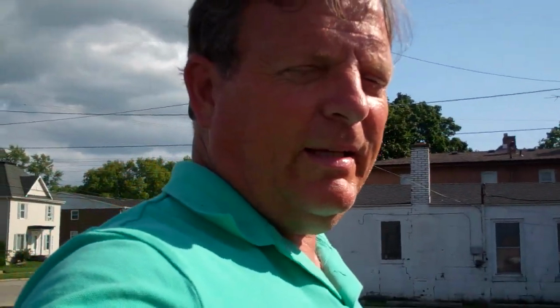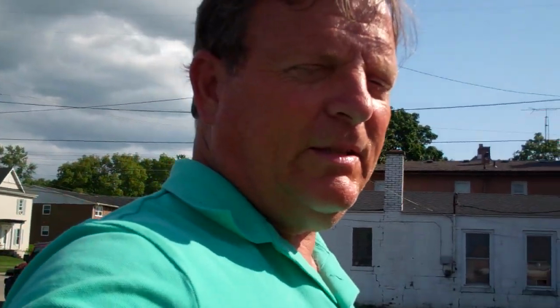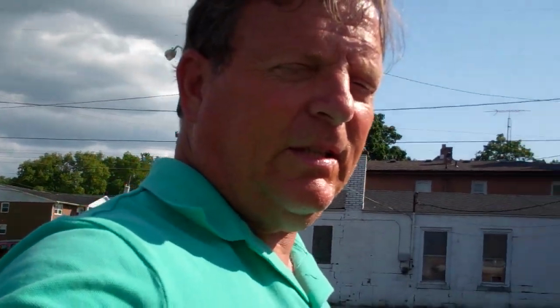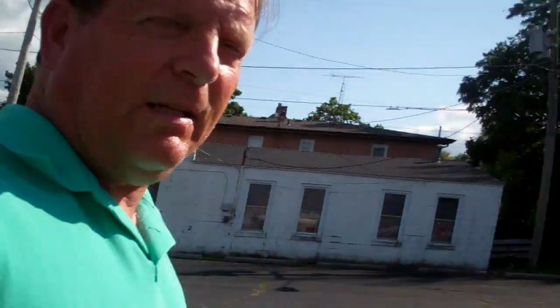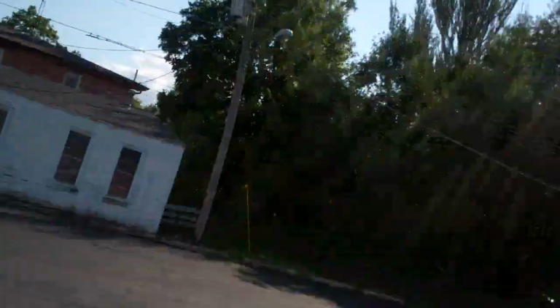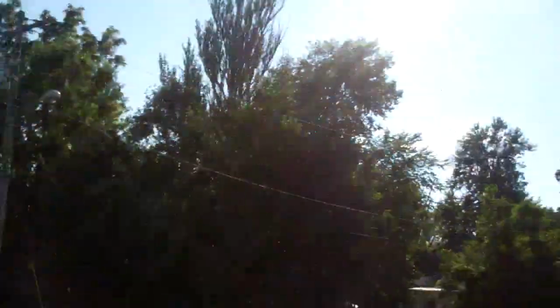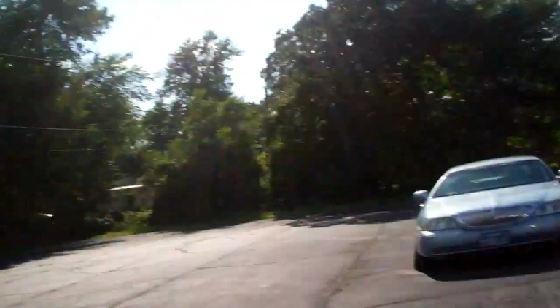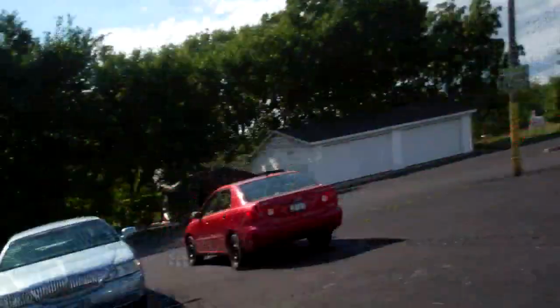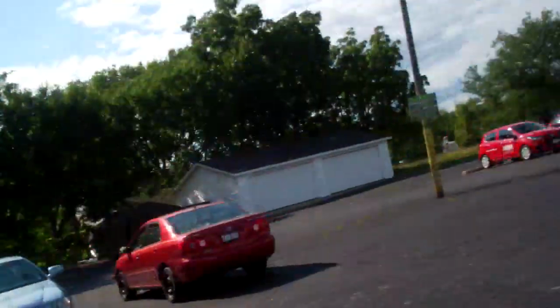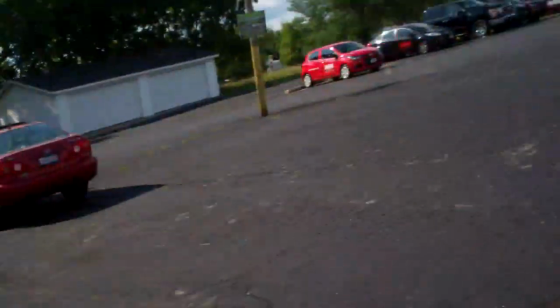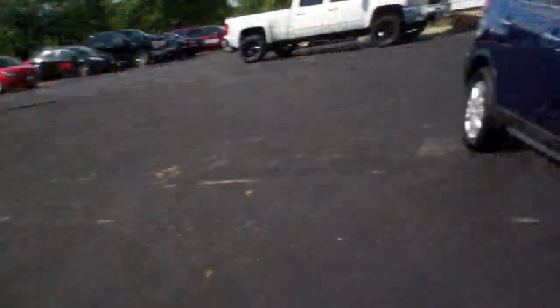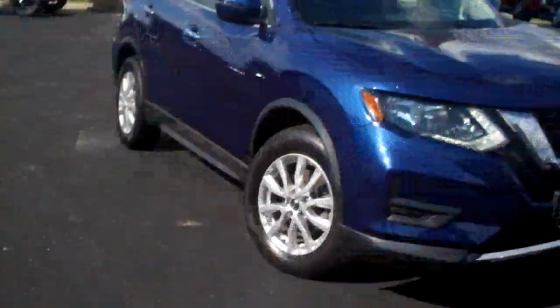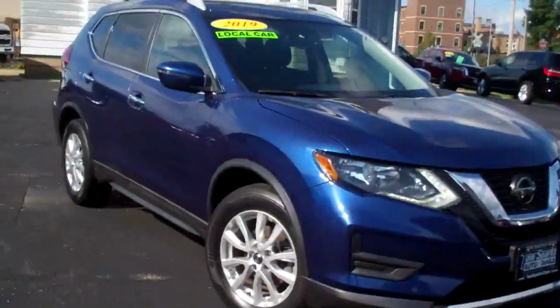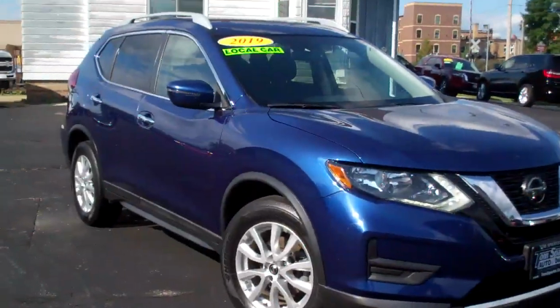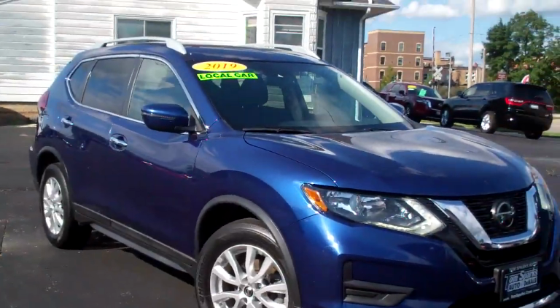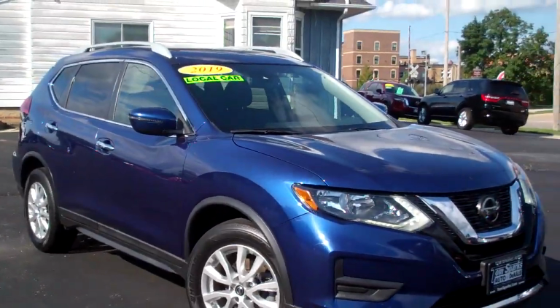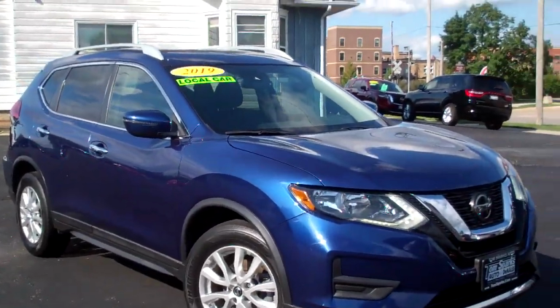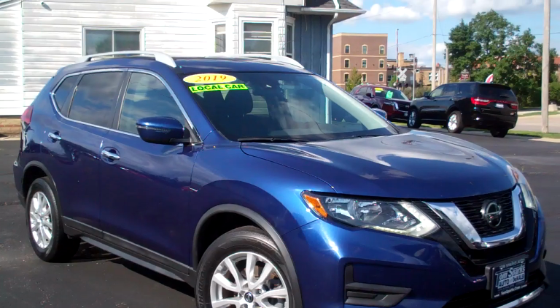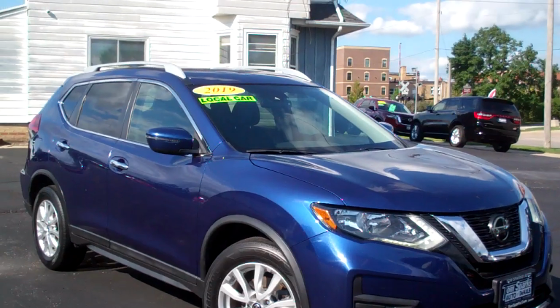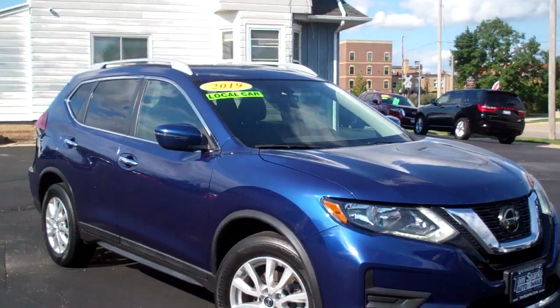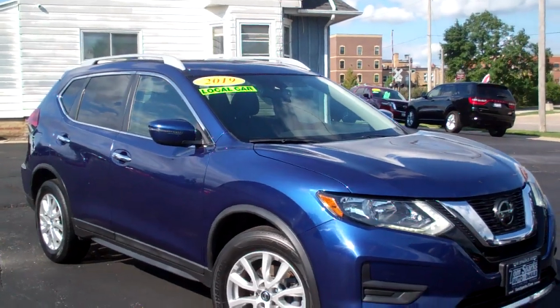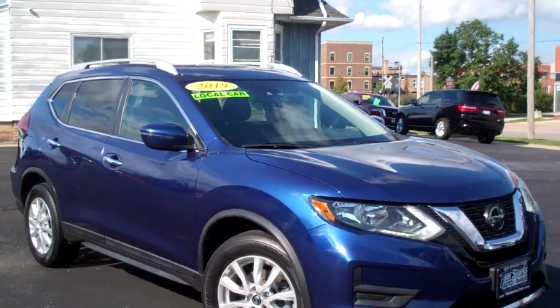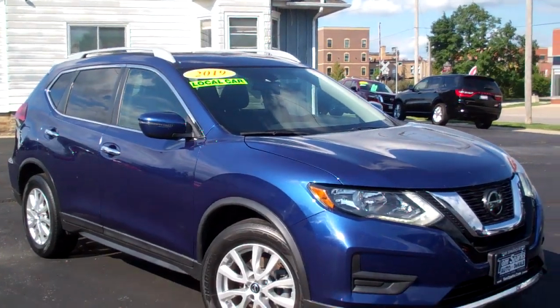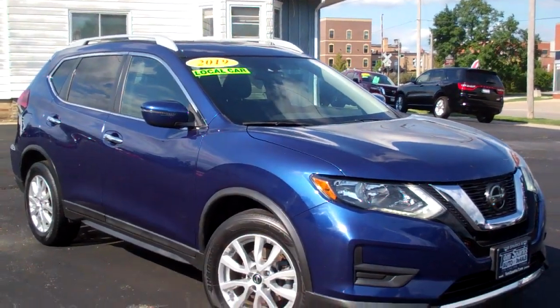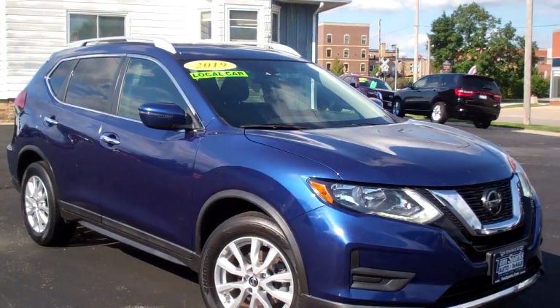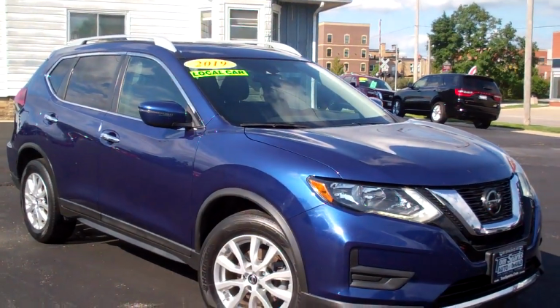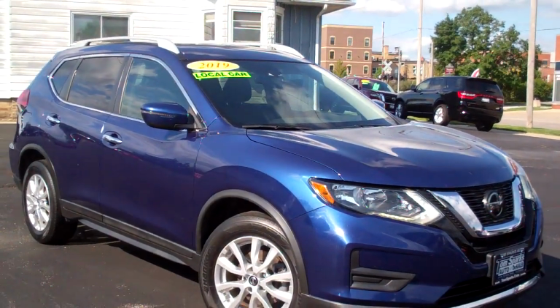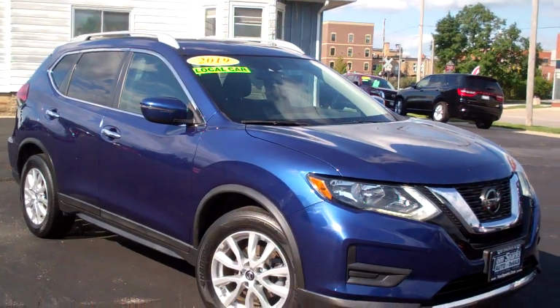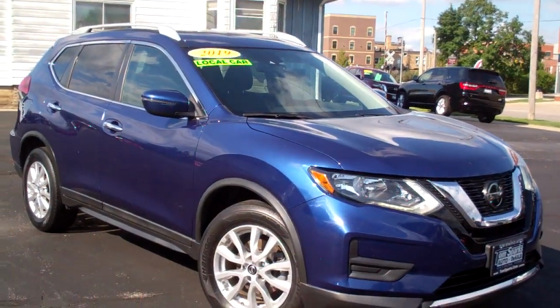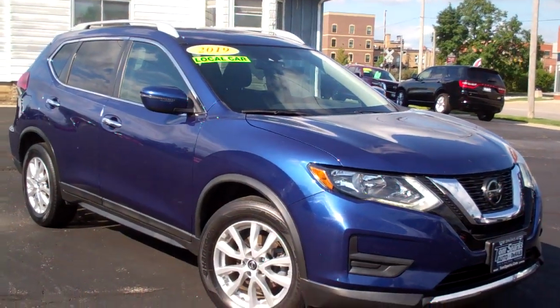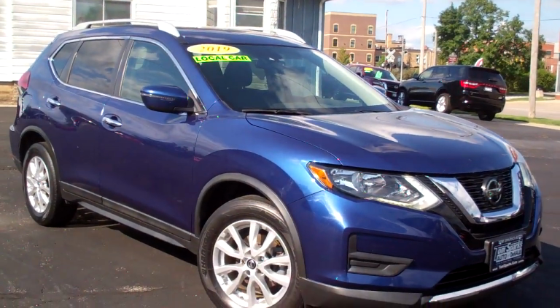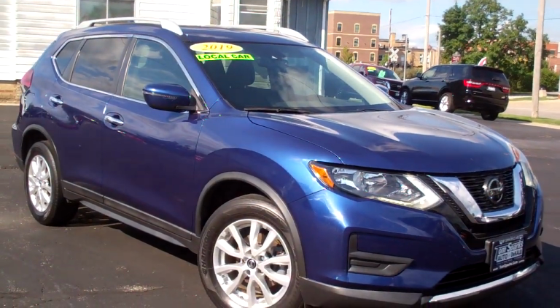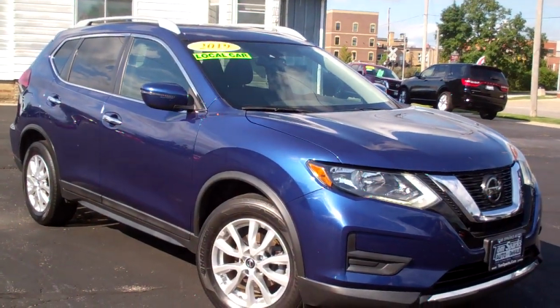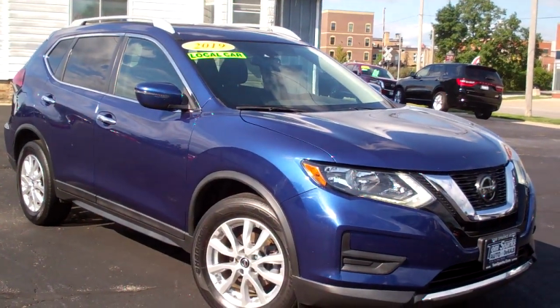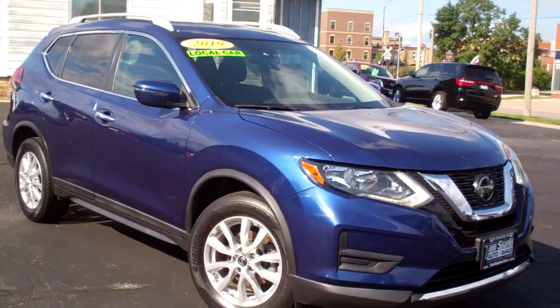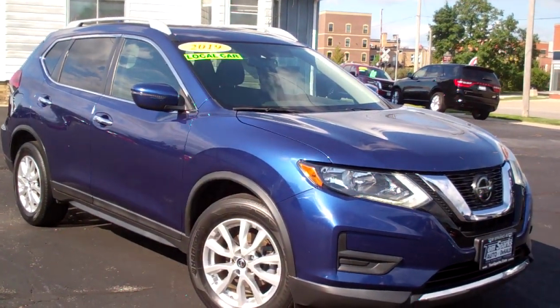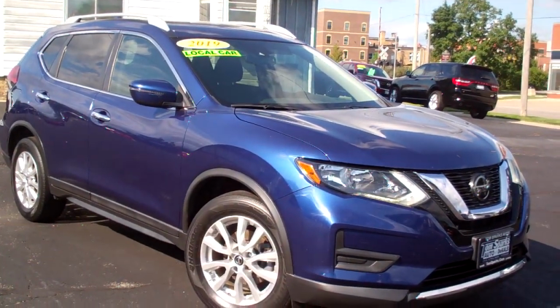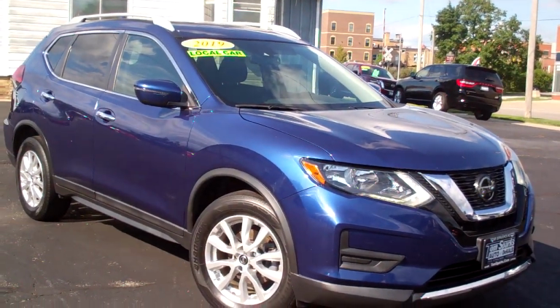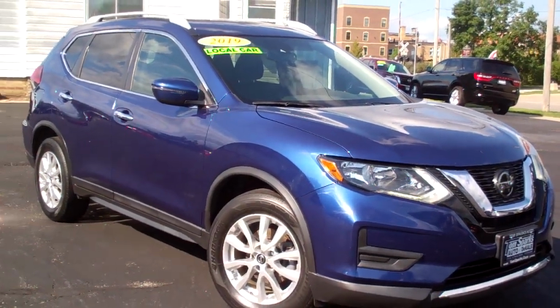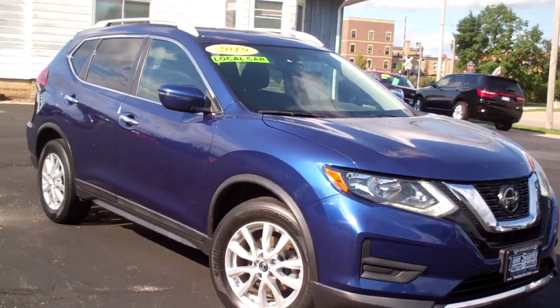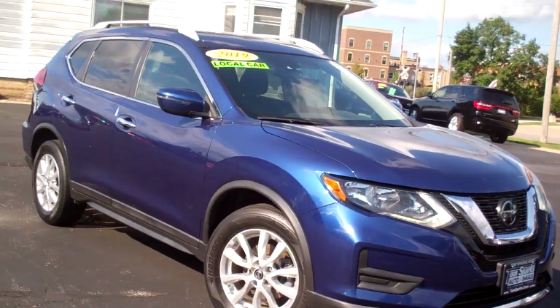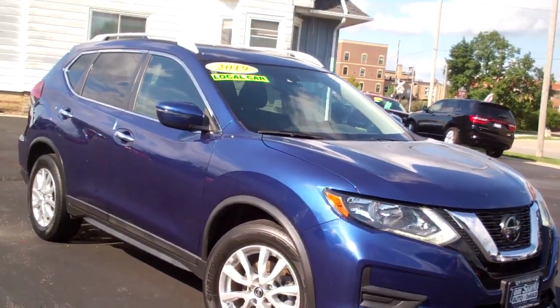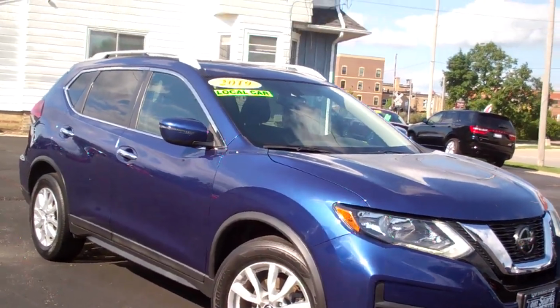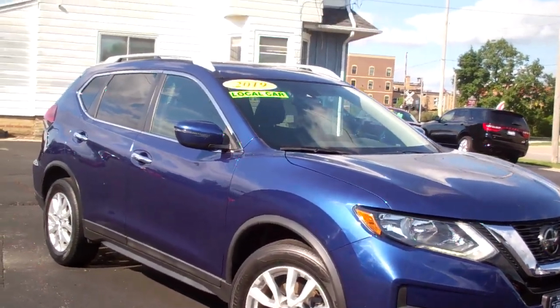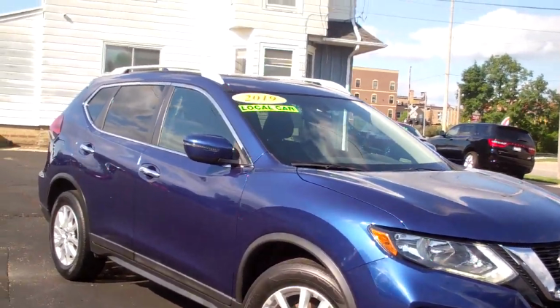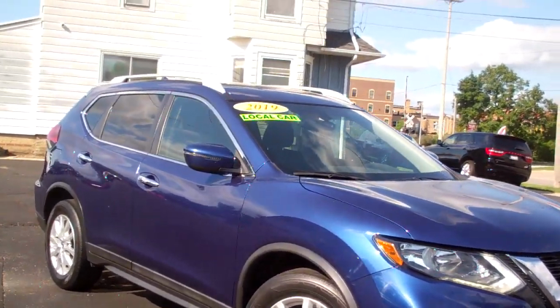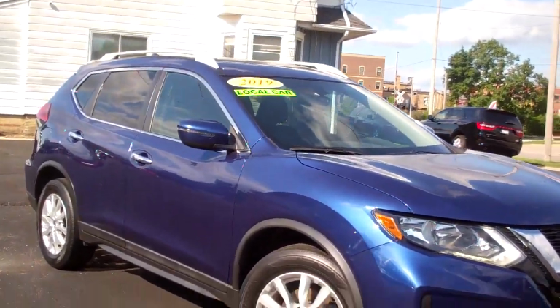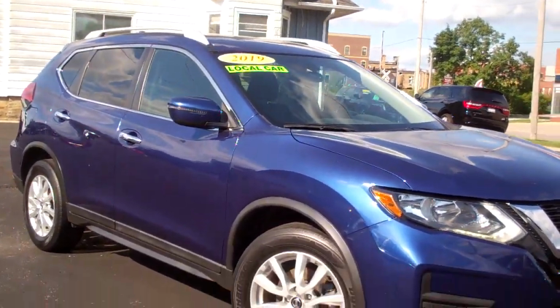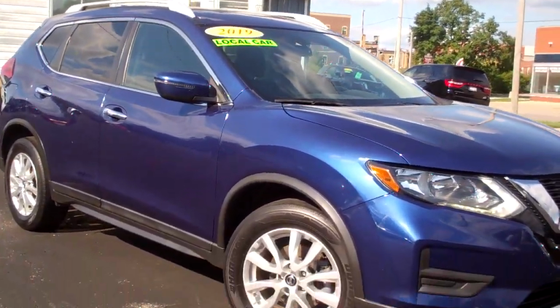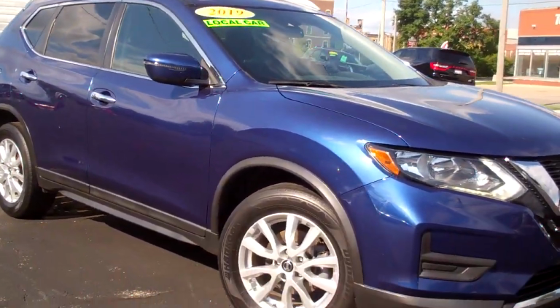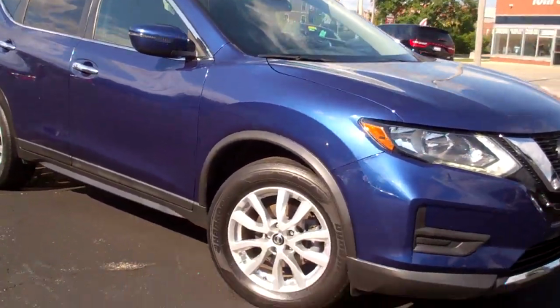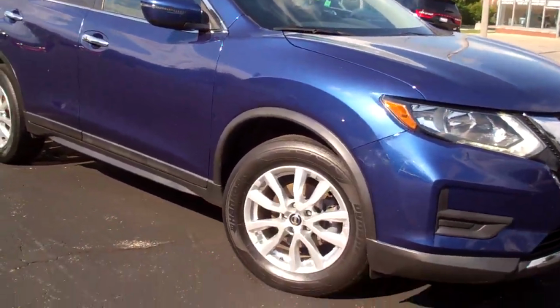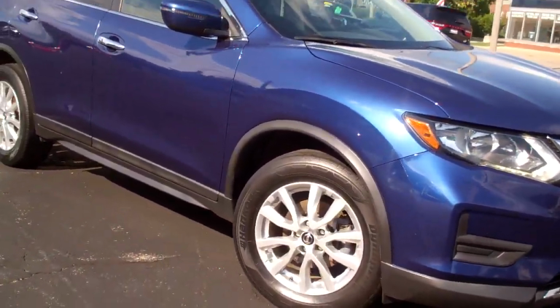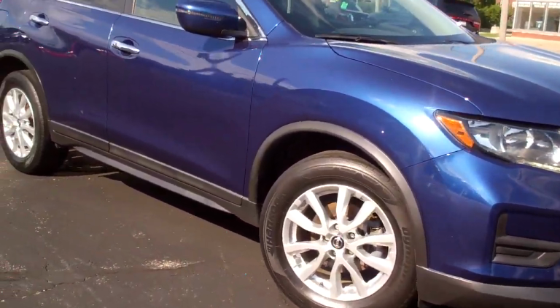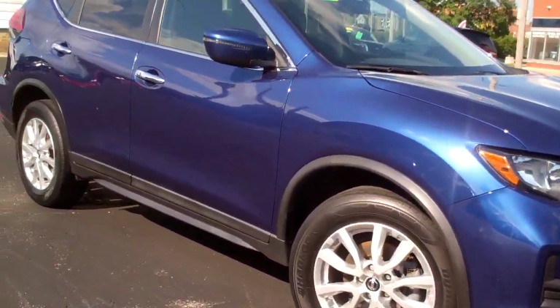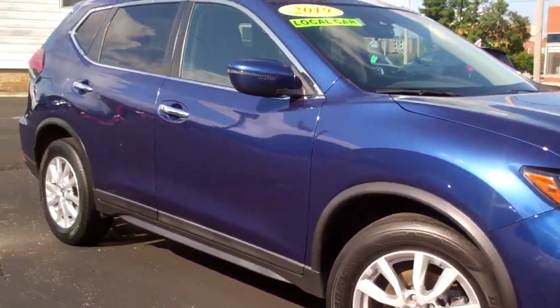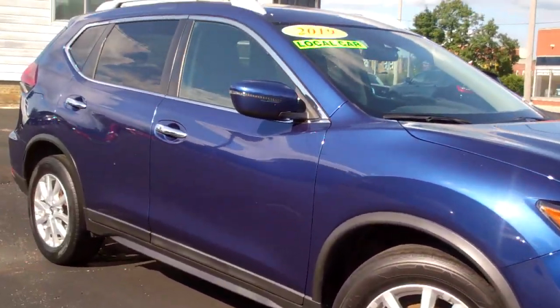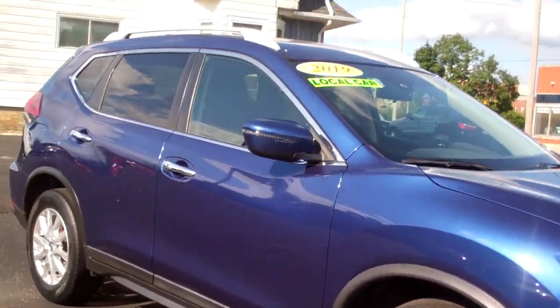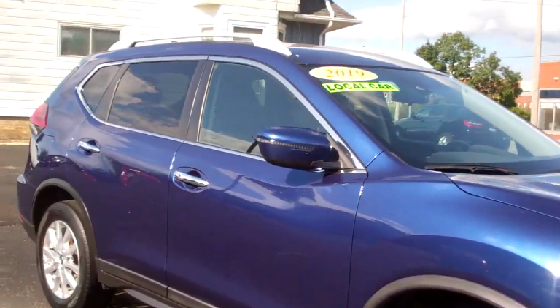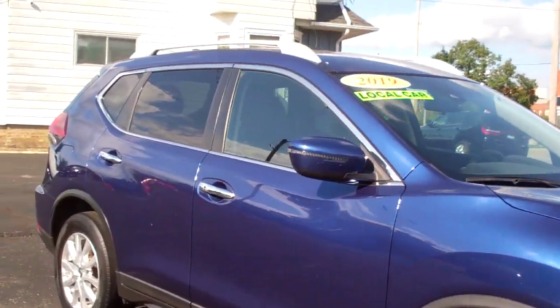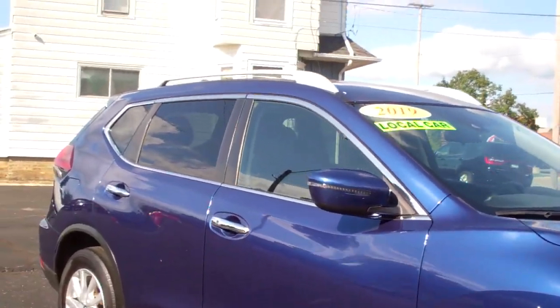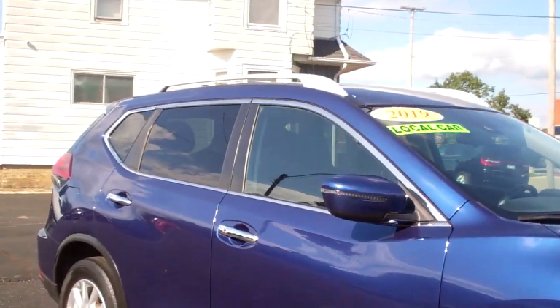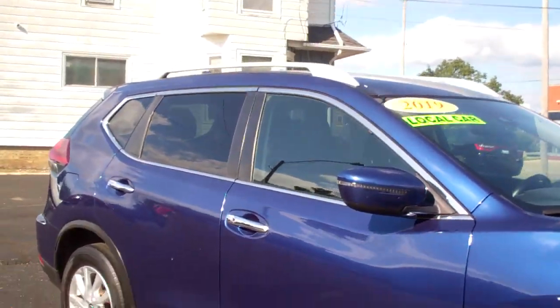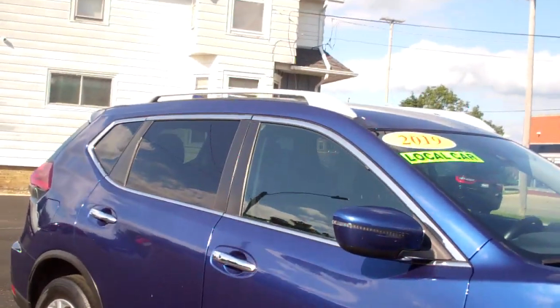Hey, check this out — I got a 2019 Nissan Rogue, blue in color, alloy wheels. Nice car.